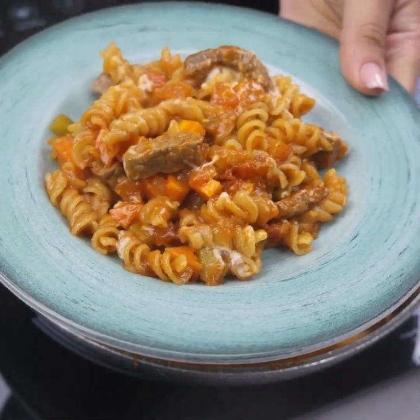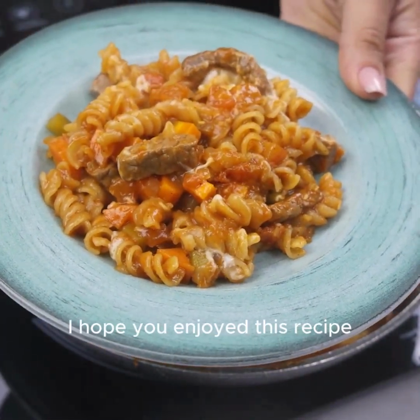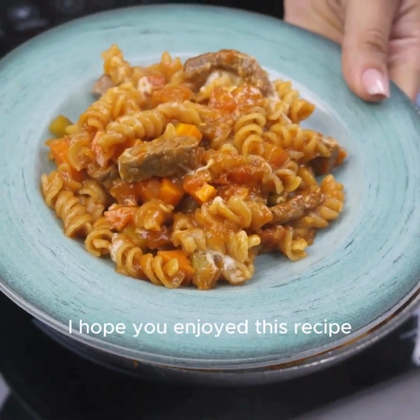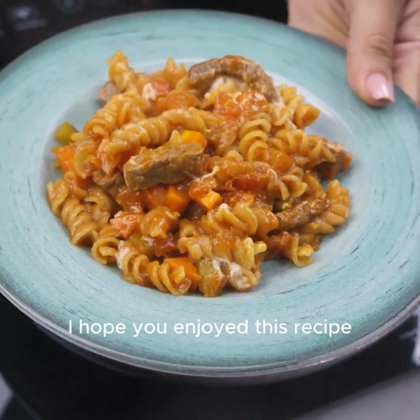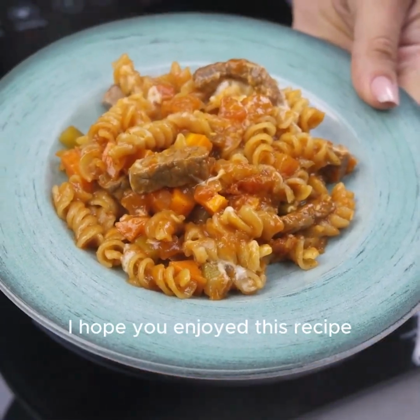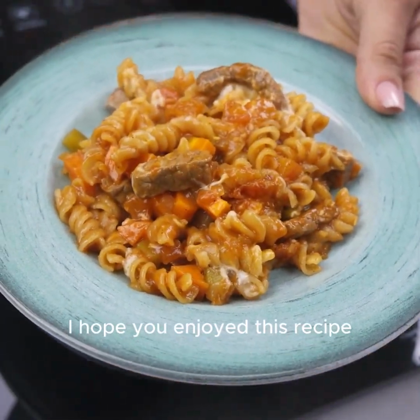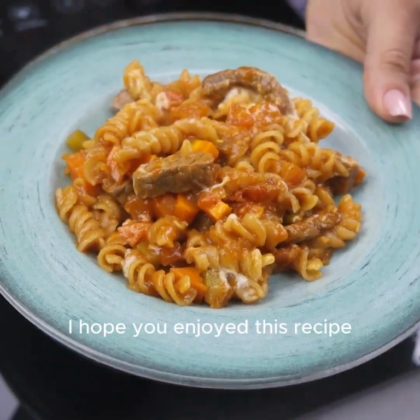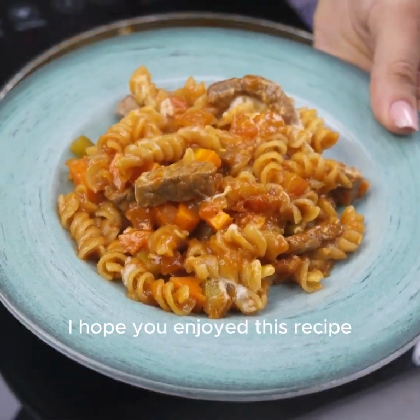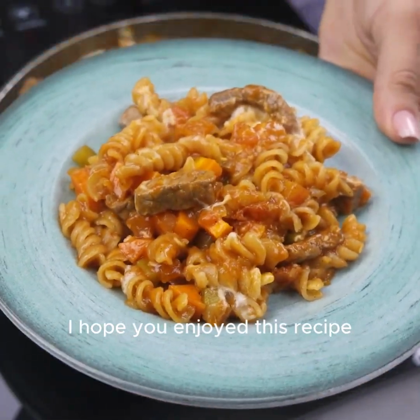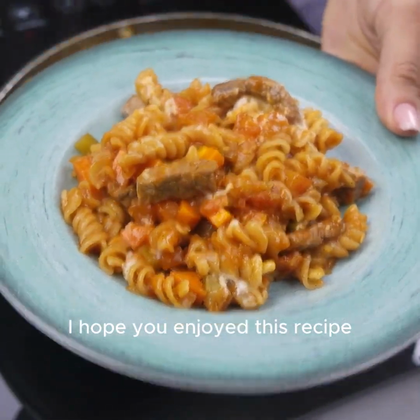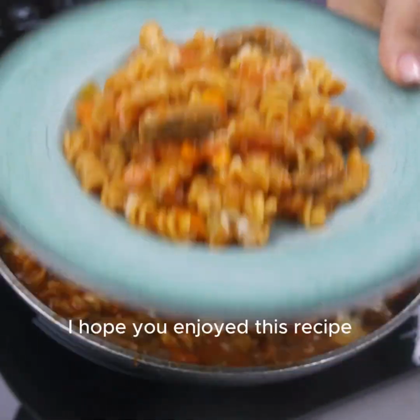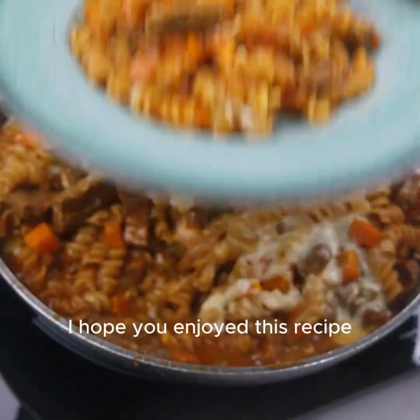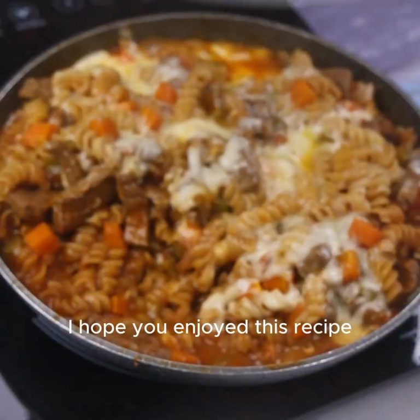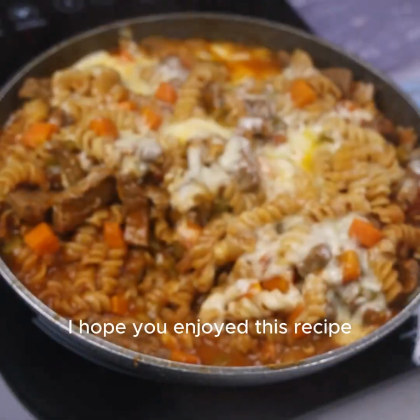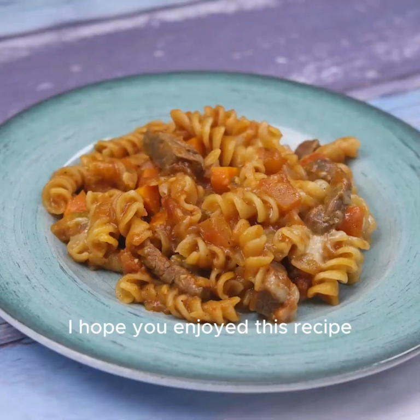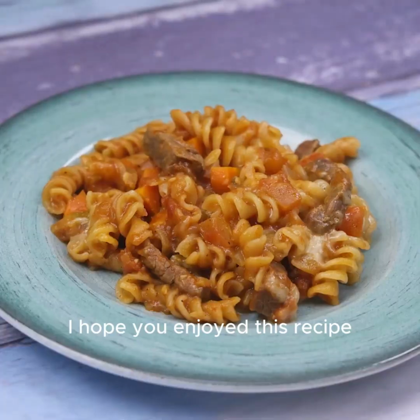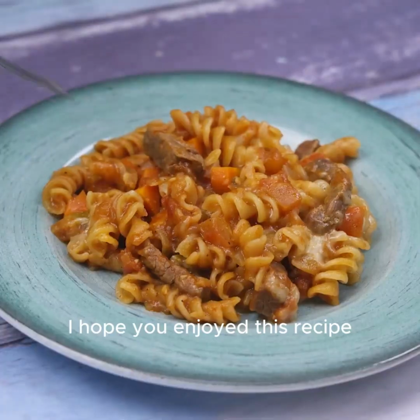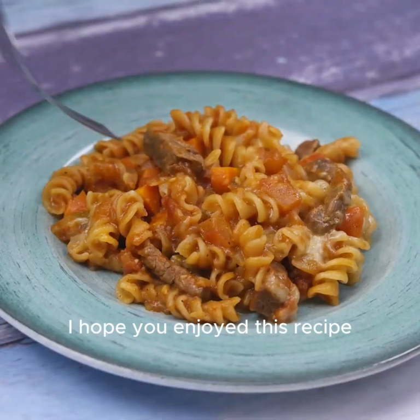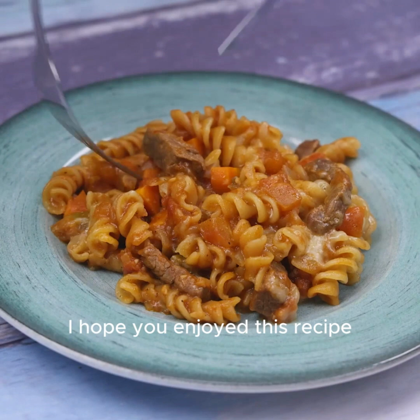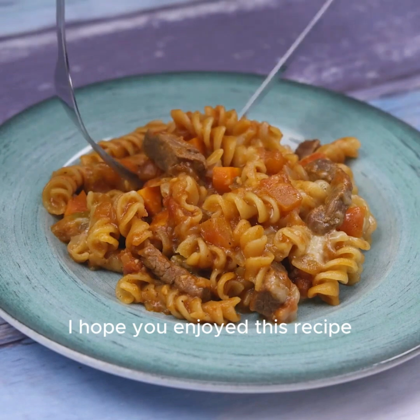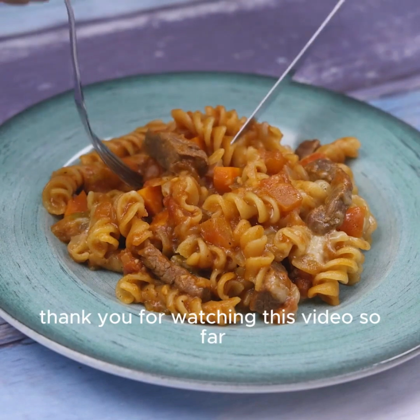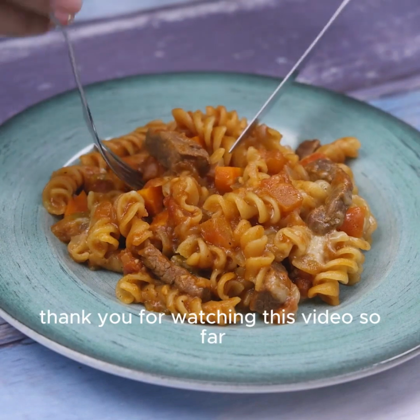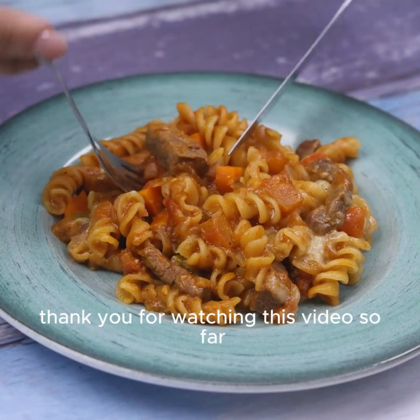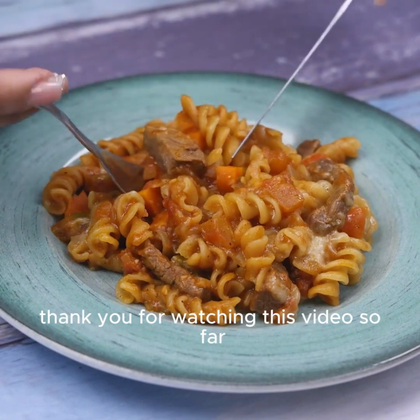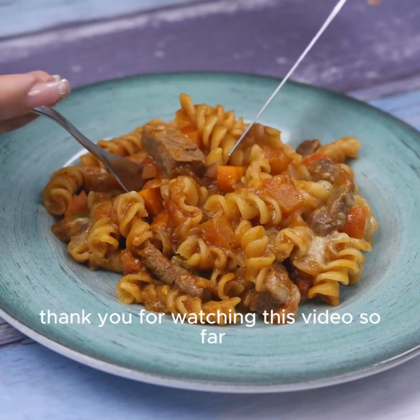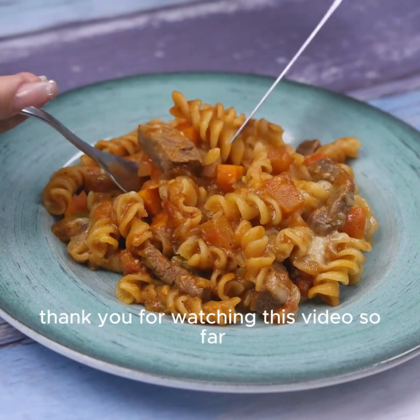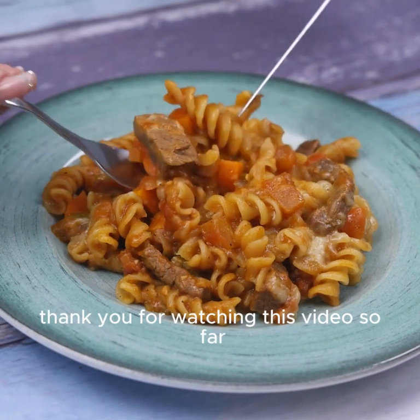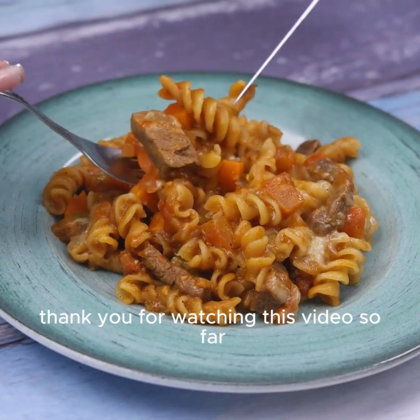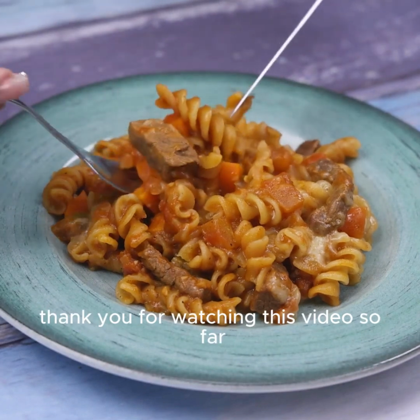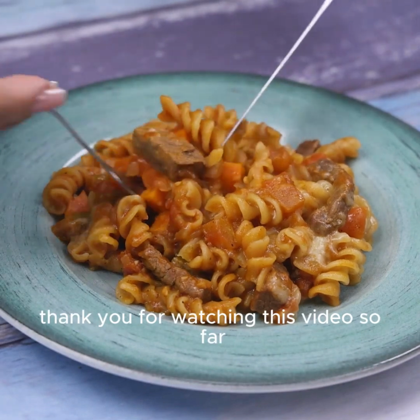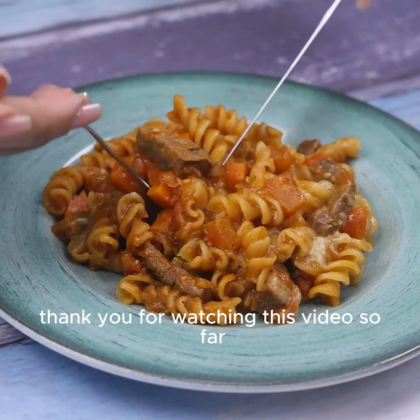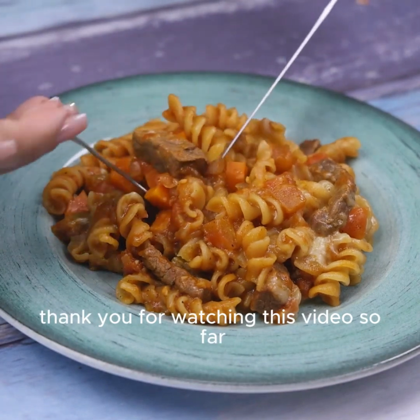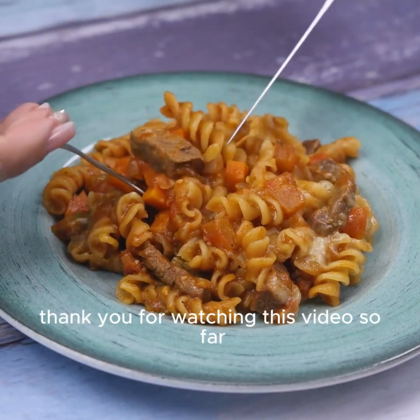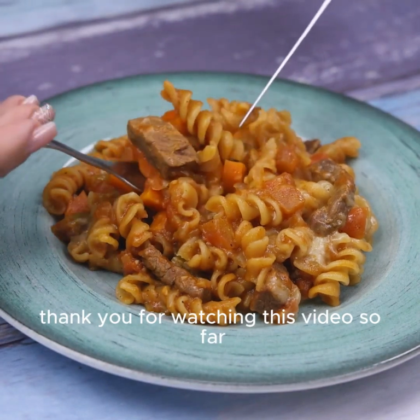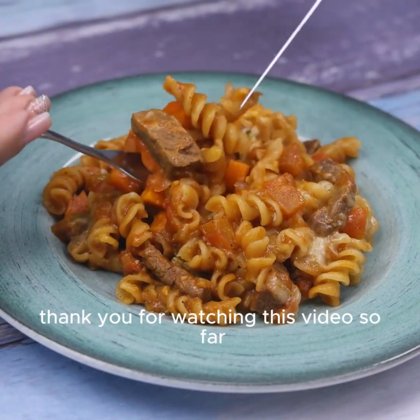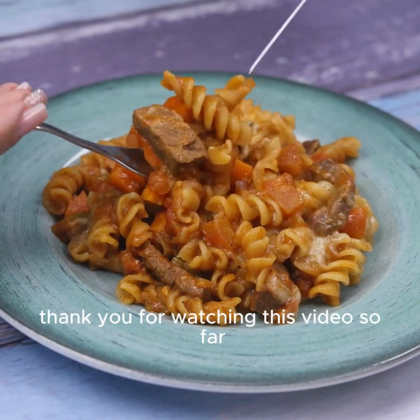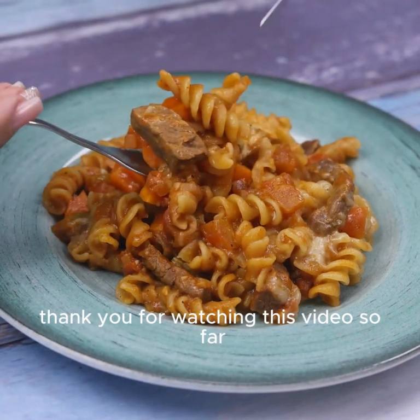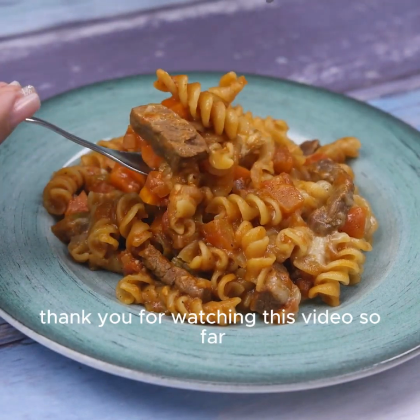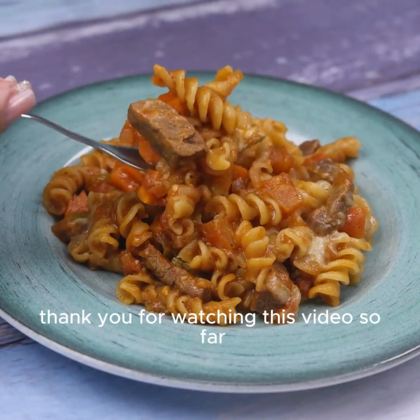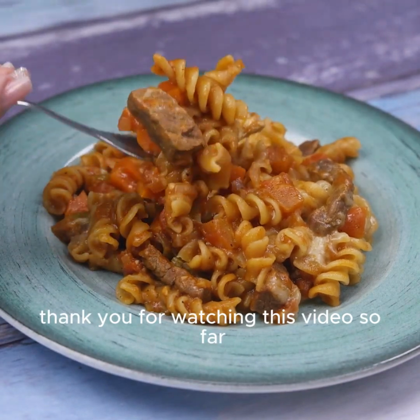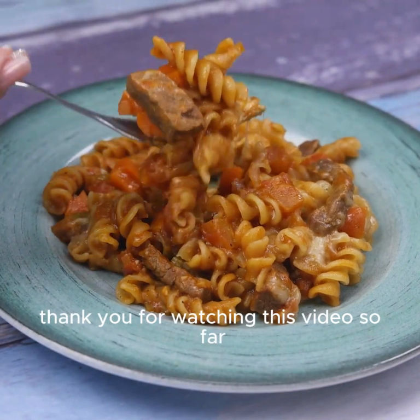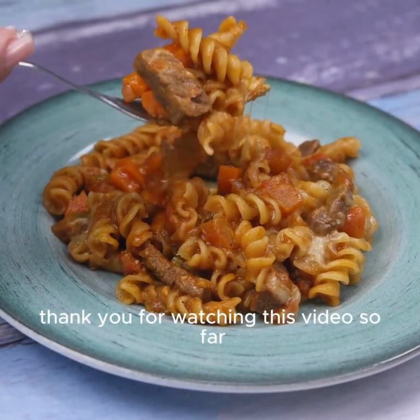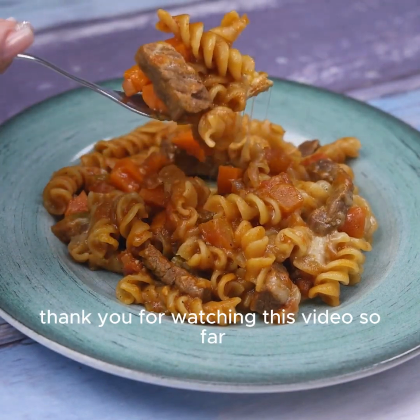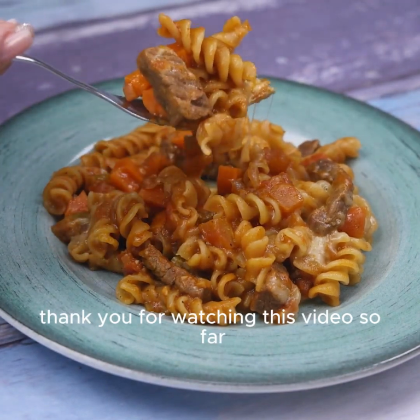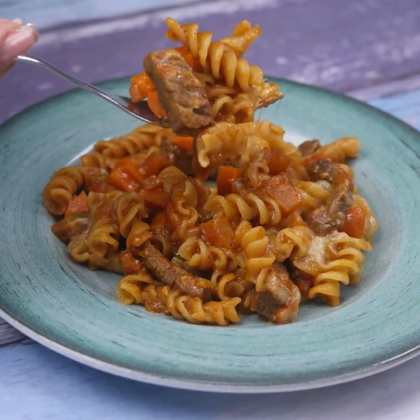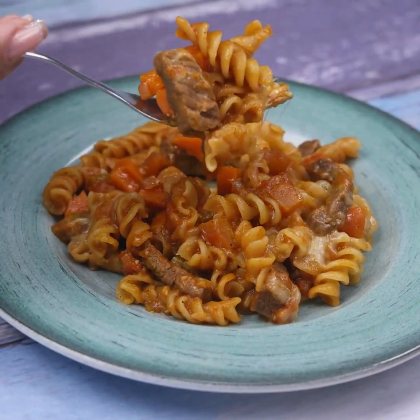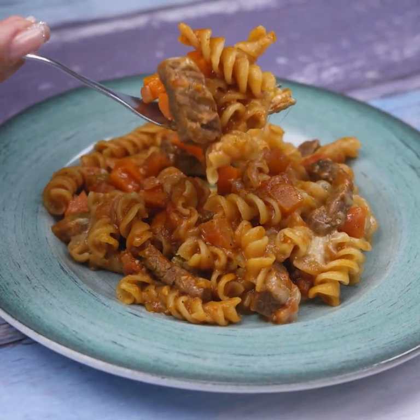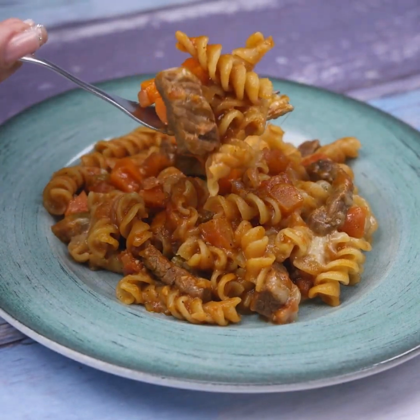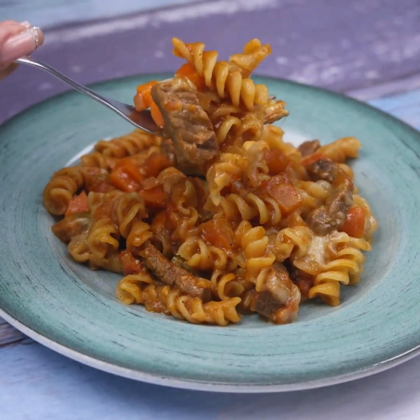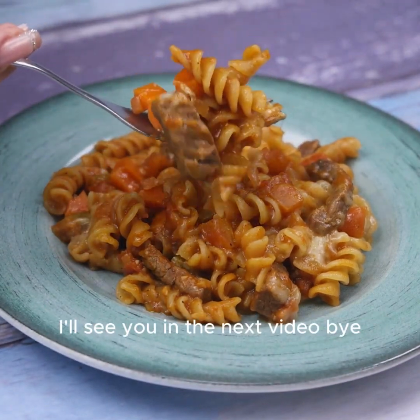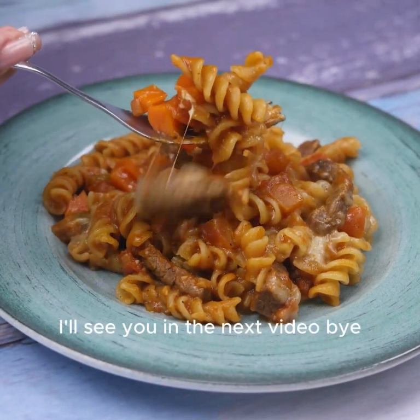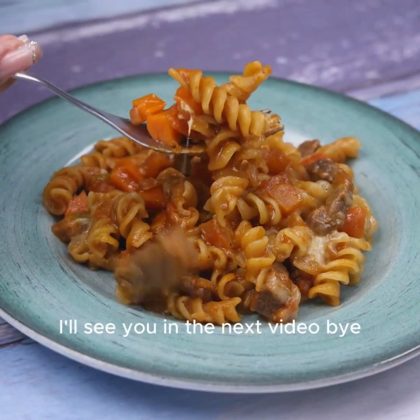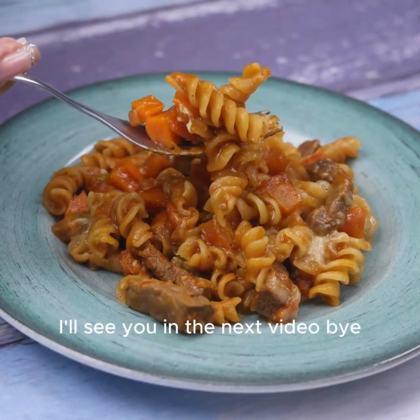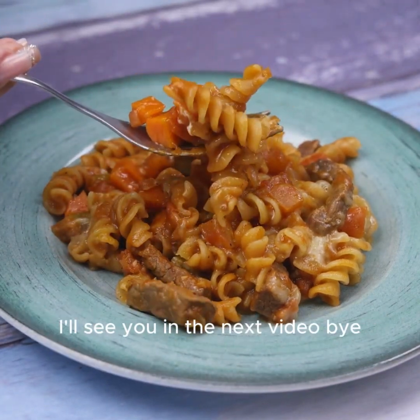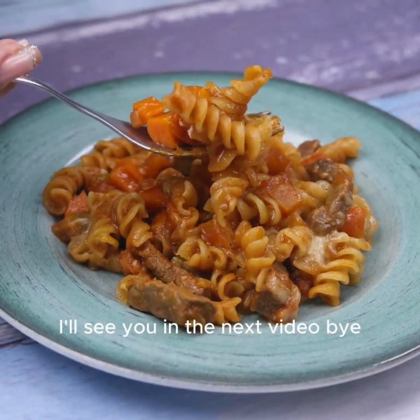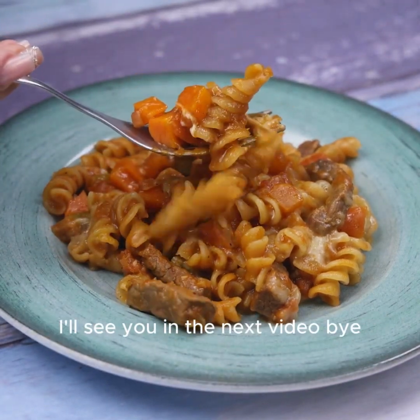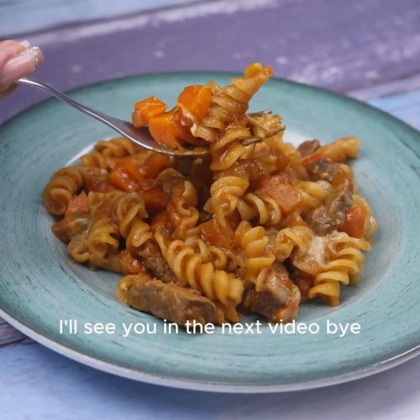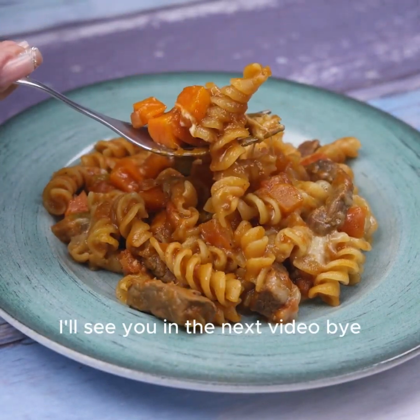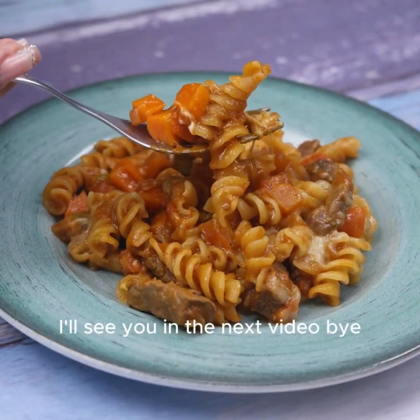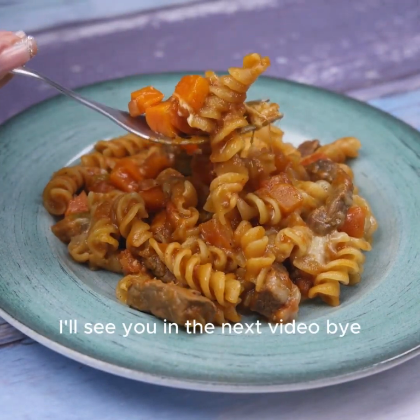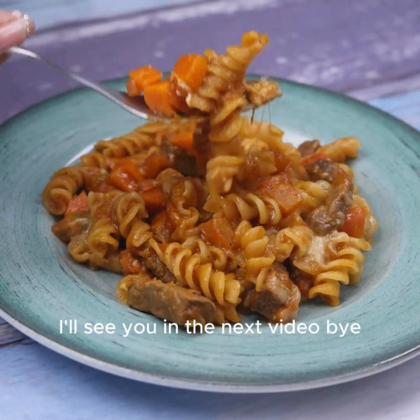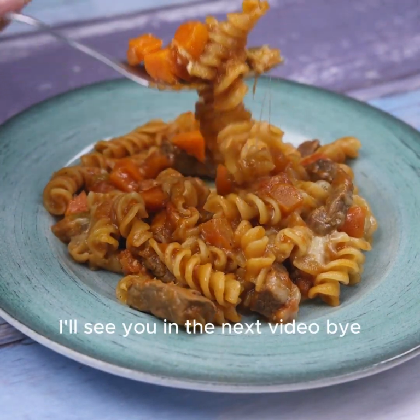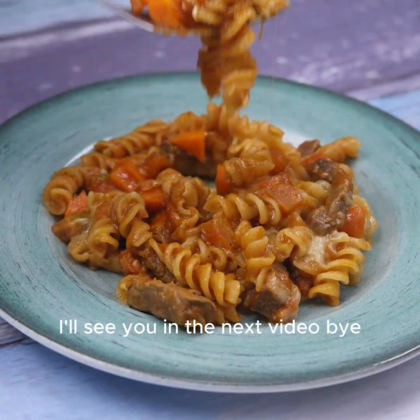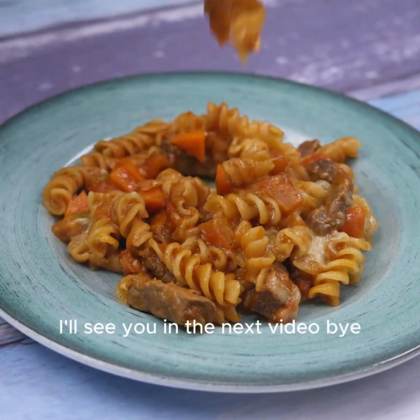I hope you enjoyed this recipe. Thank you for watching this video so far. I'll see you in the next video. Bye!